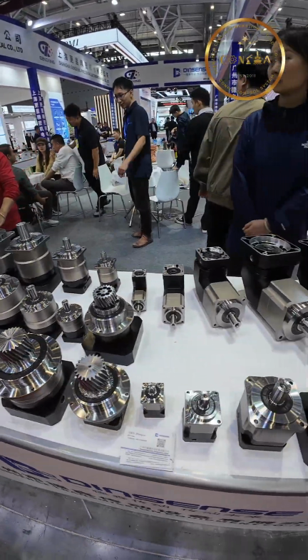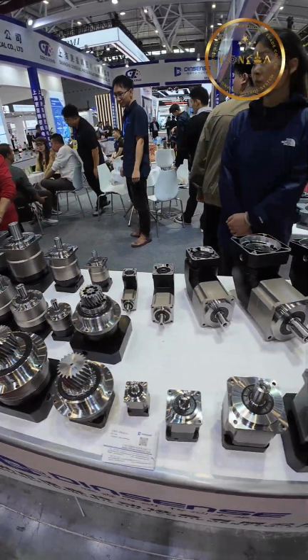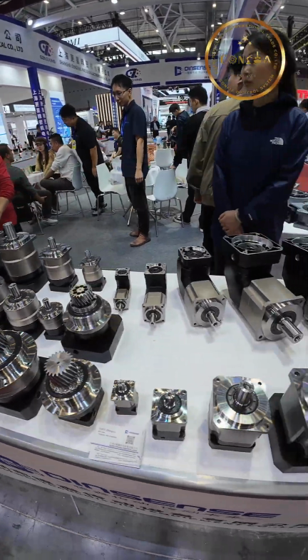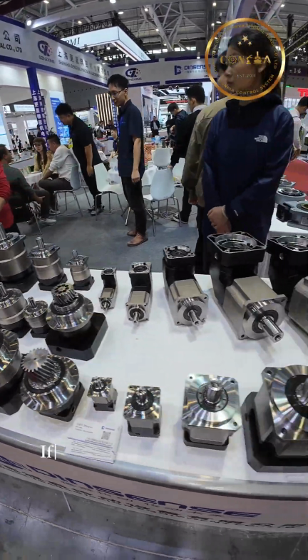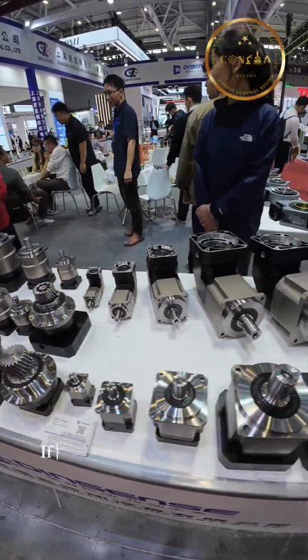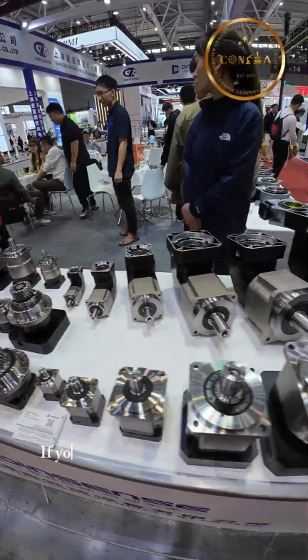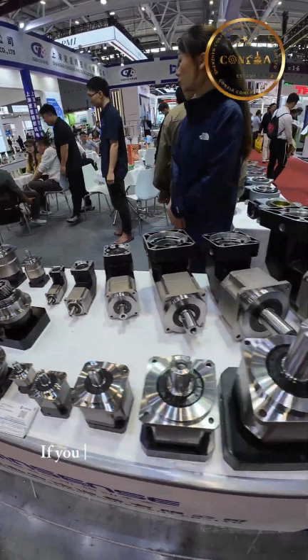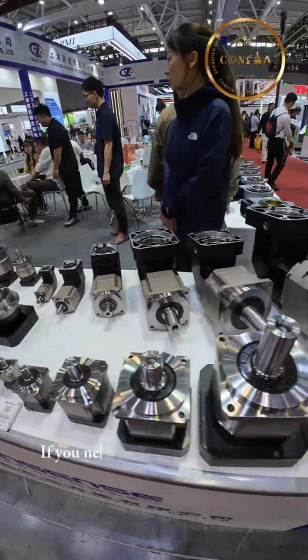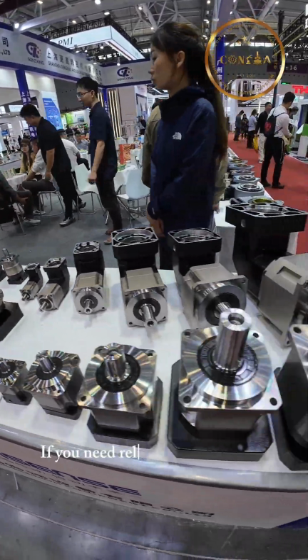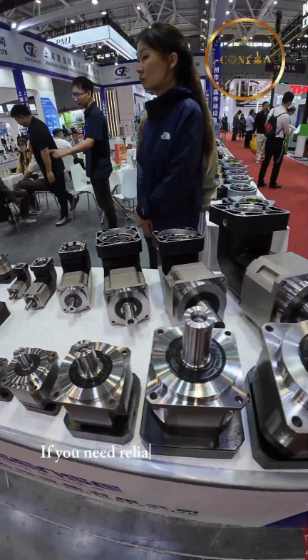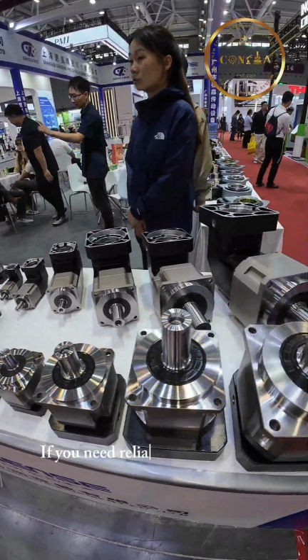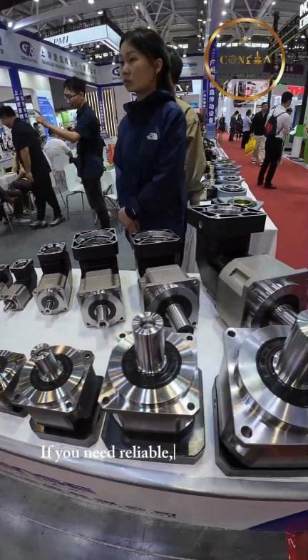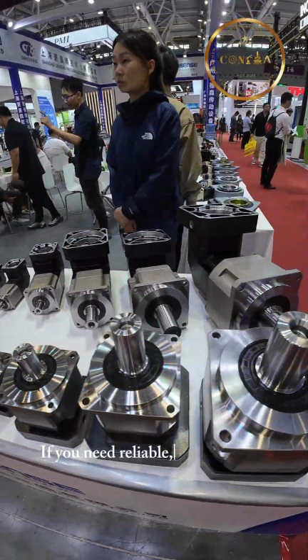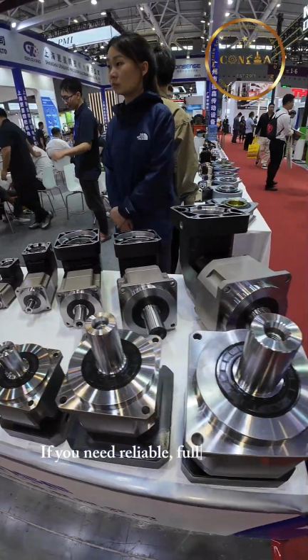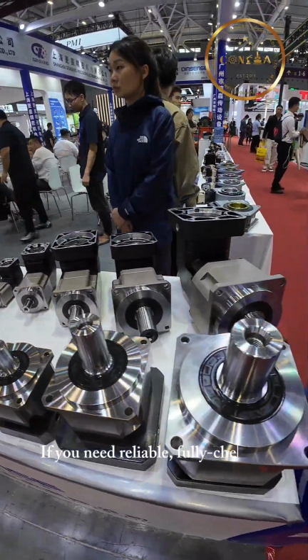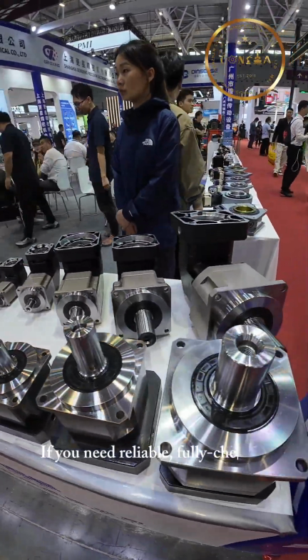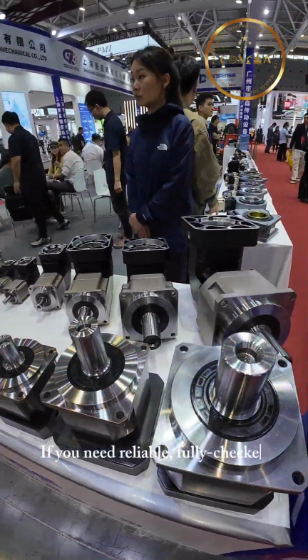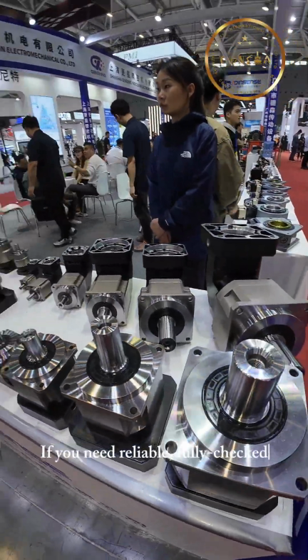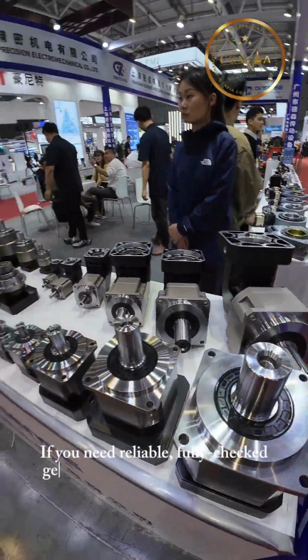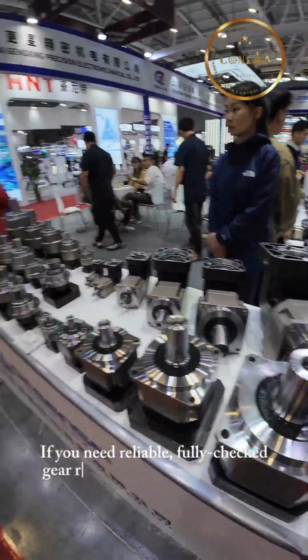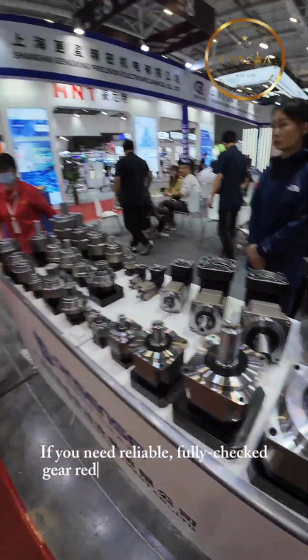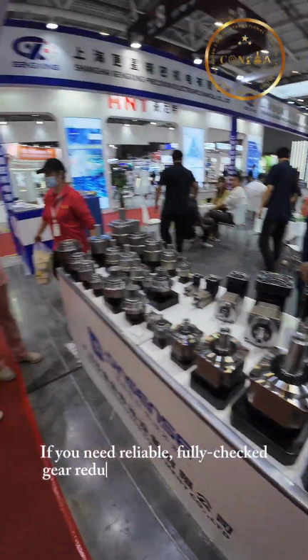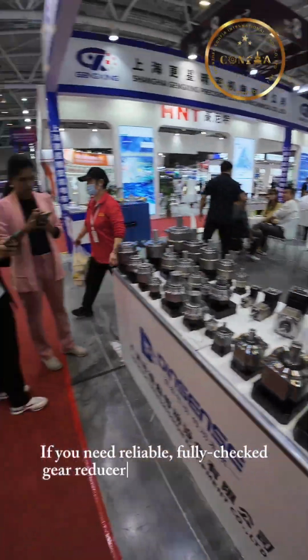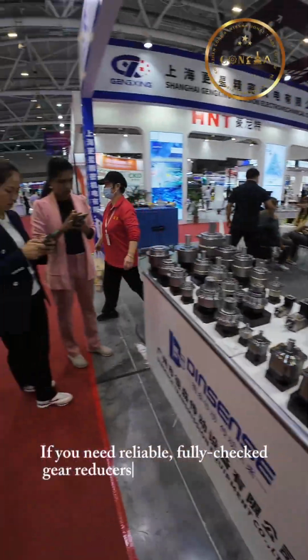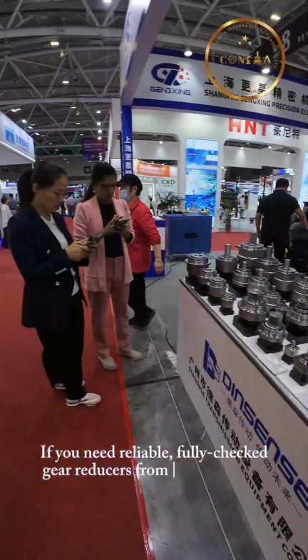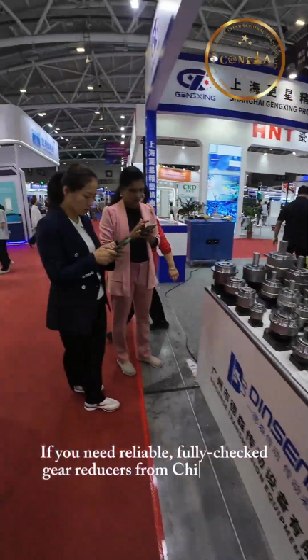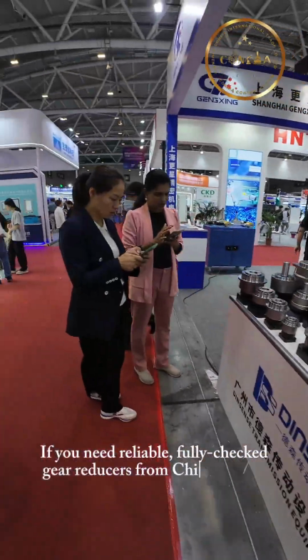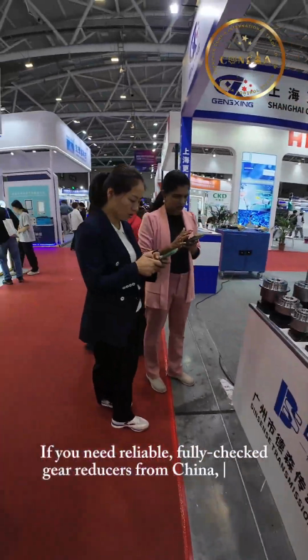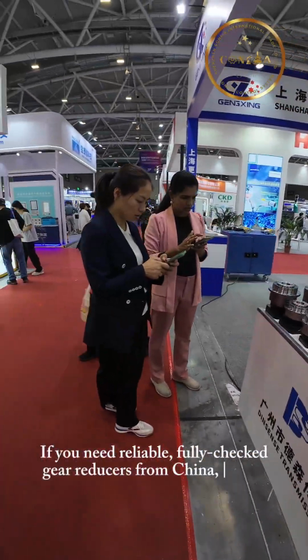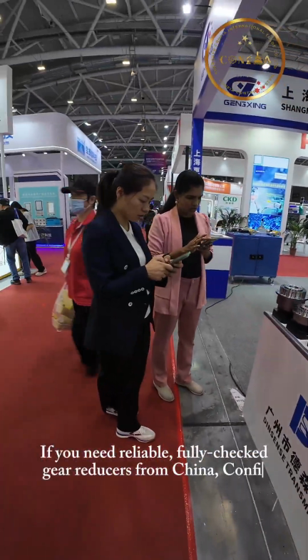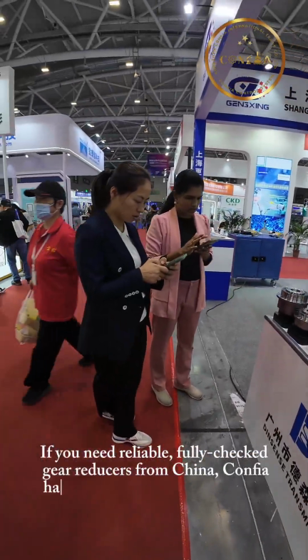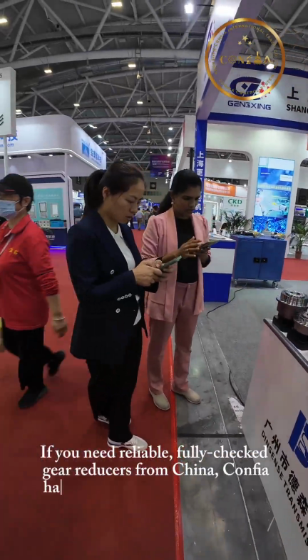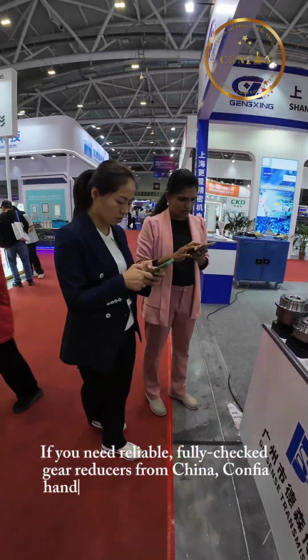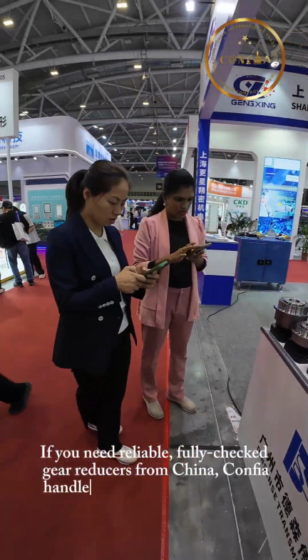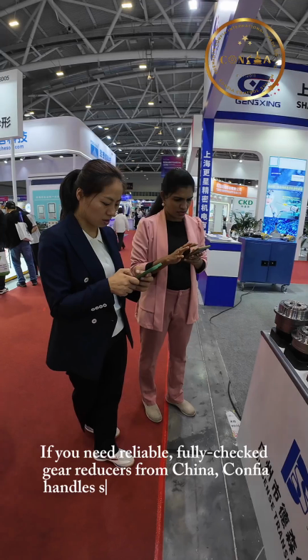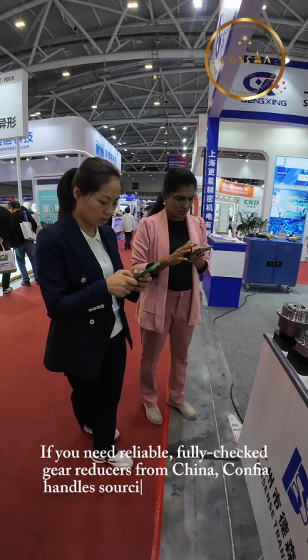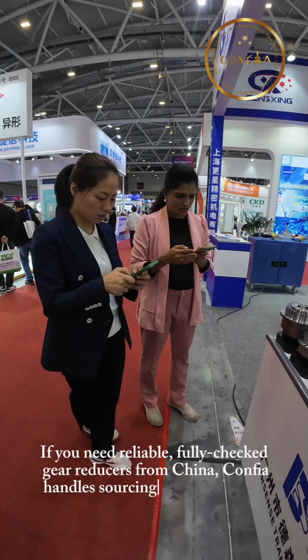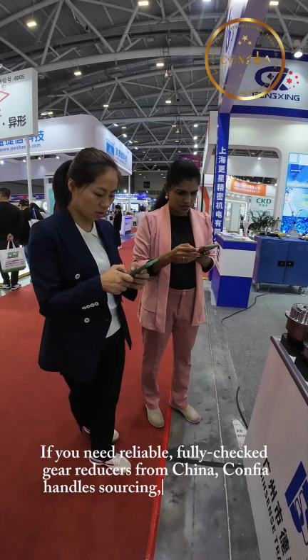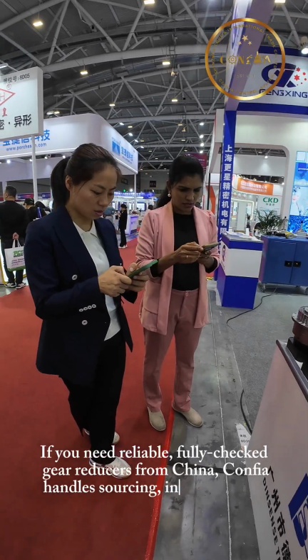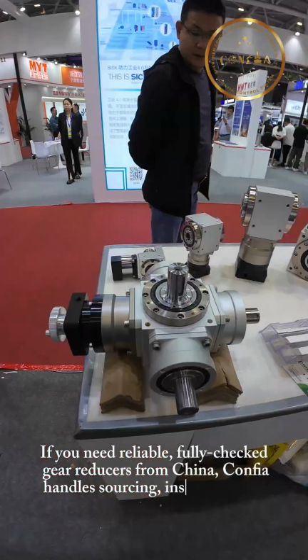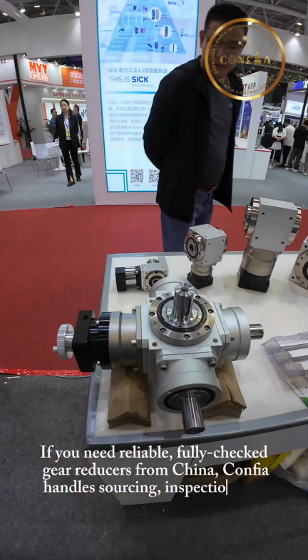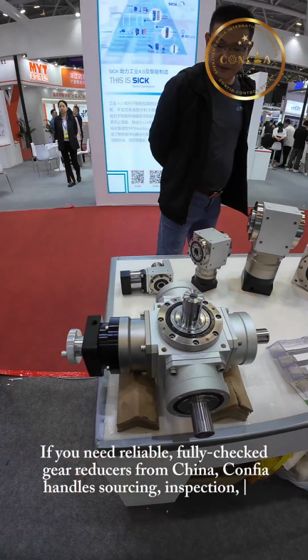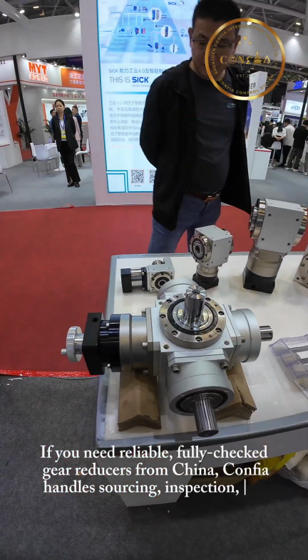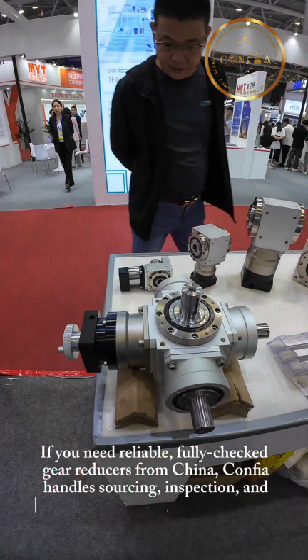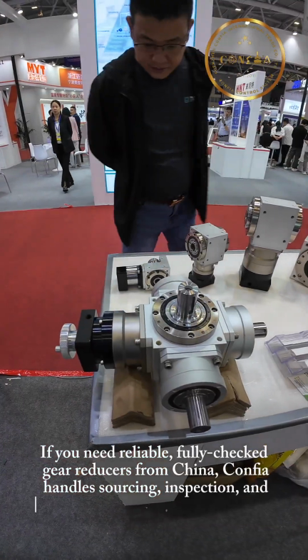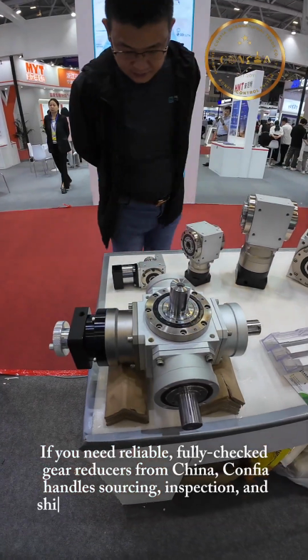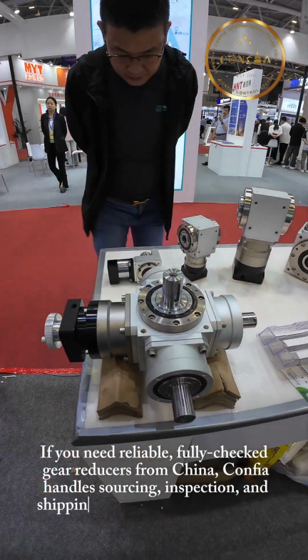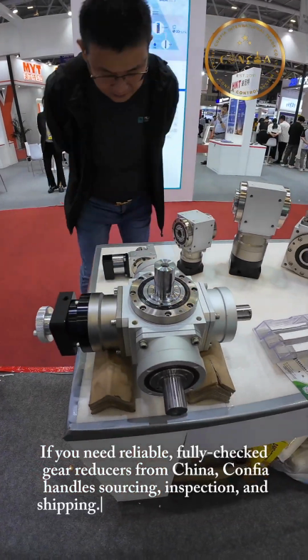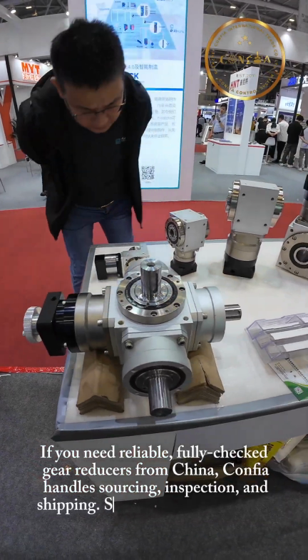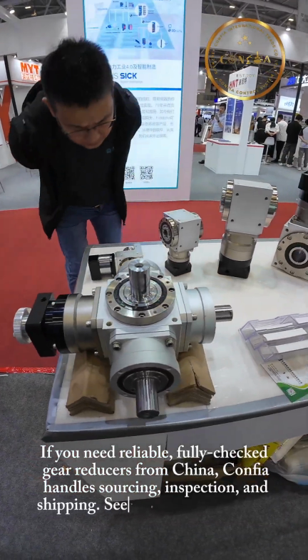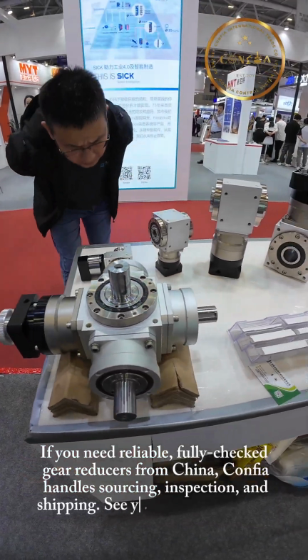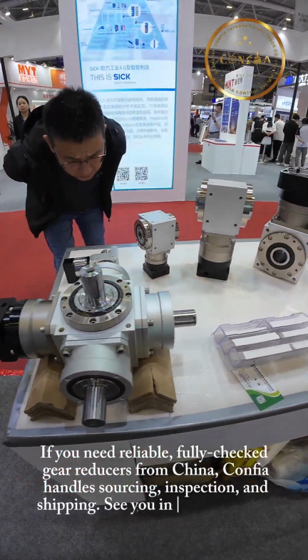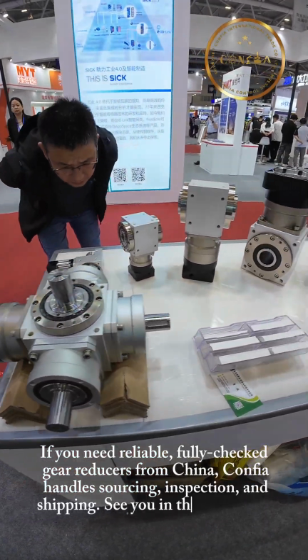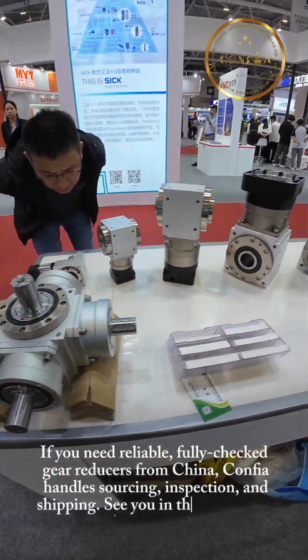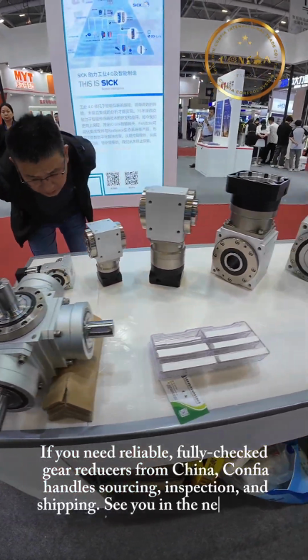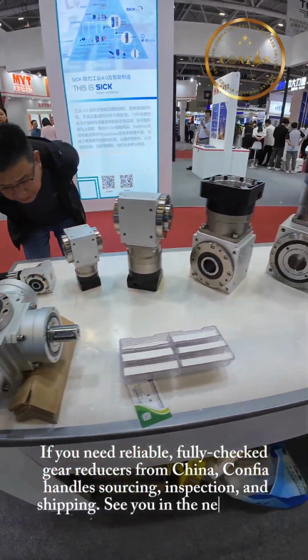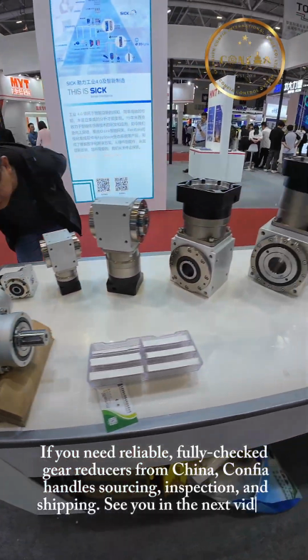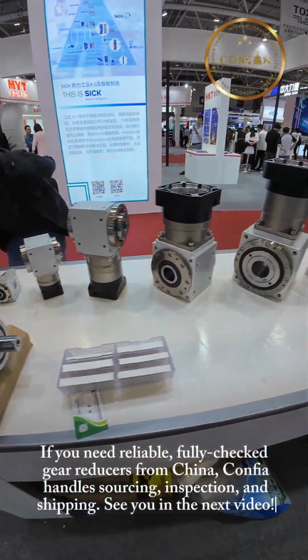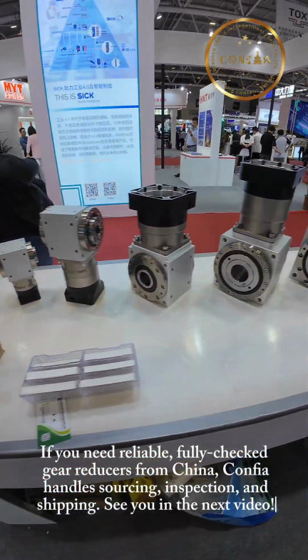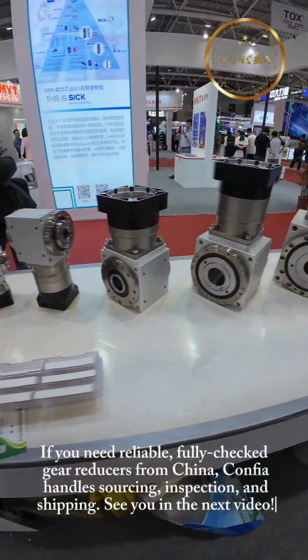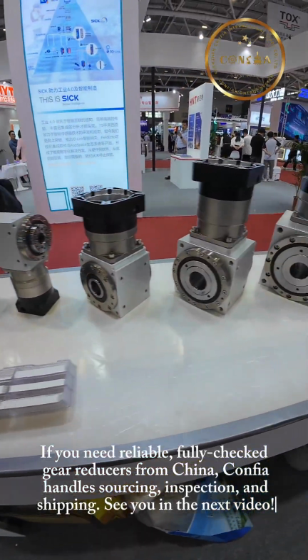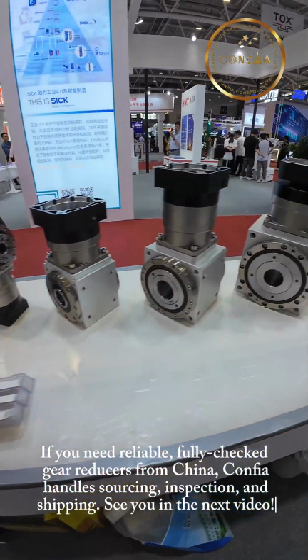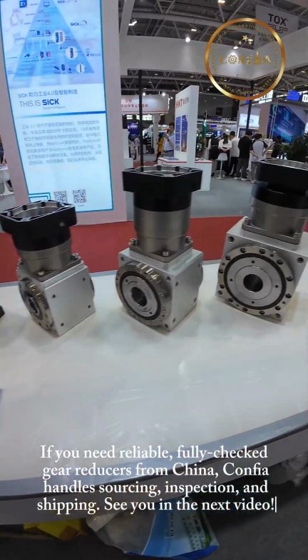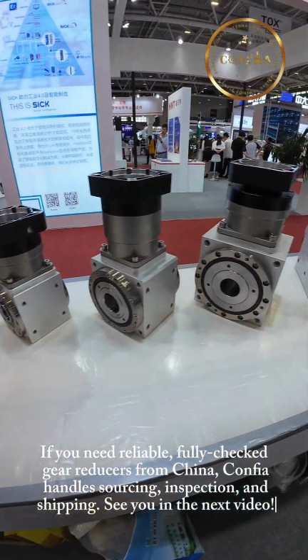If you need reliable, fully checked gear reducers from China, CONFIA handles sourcing, inspection, and shipping. See you in the next video.